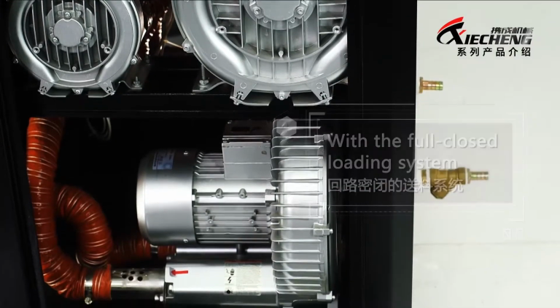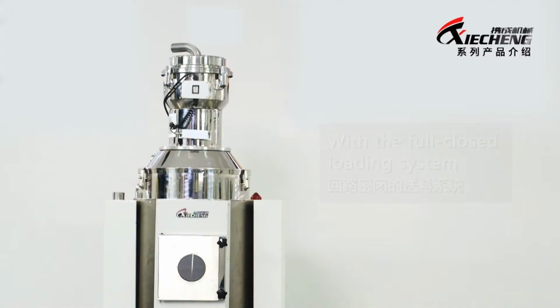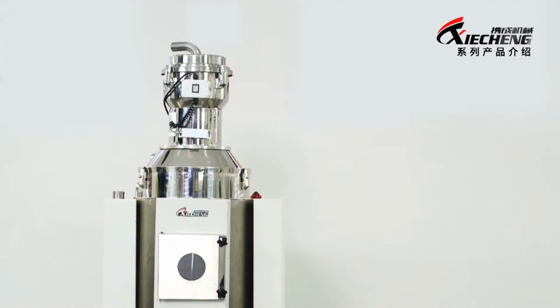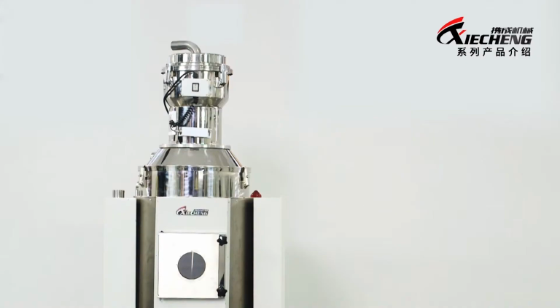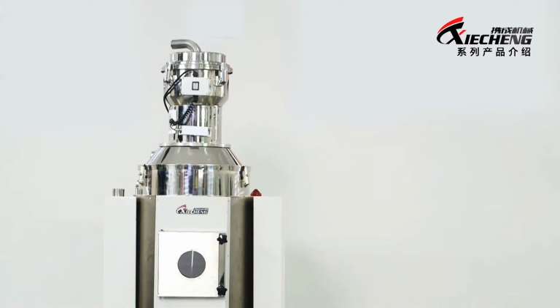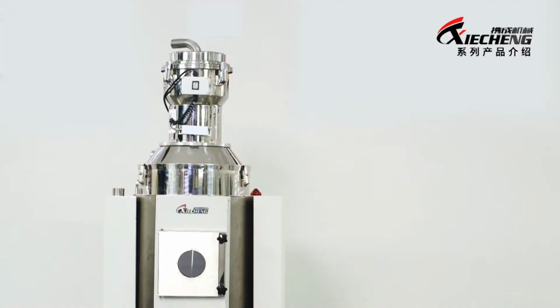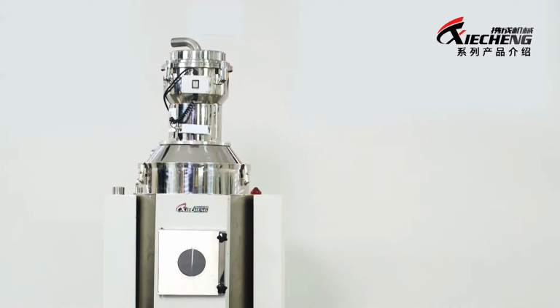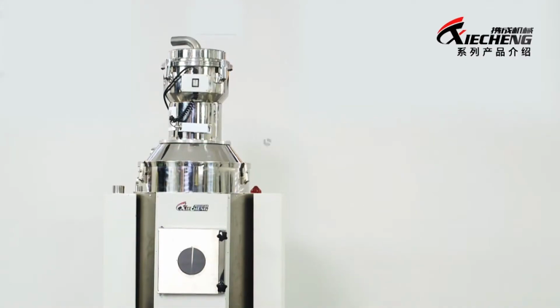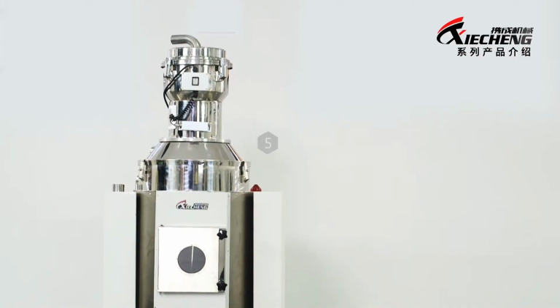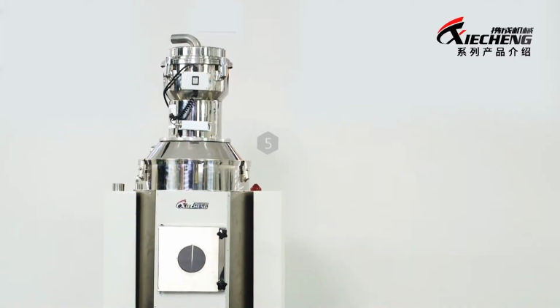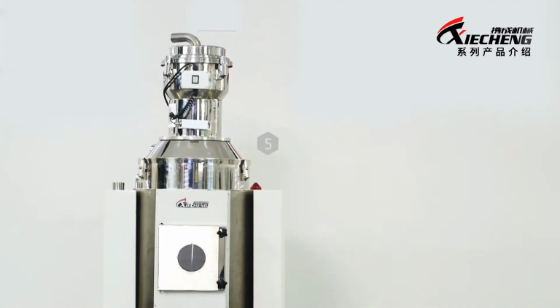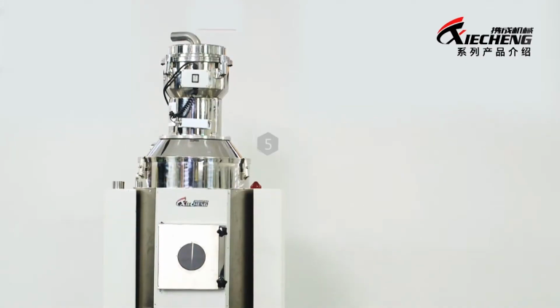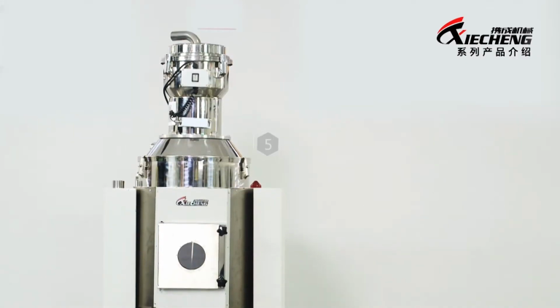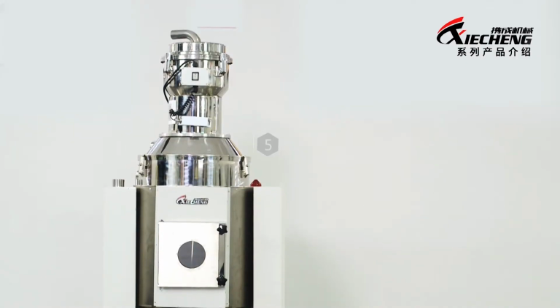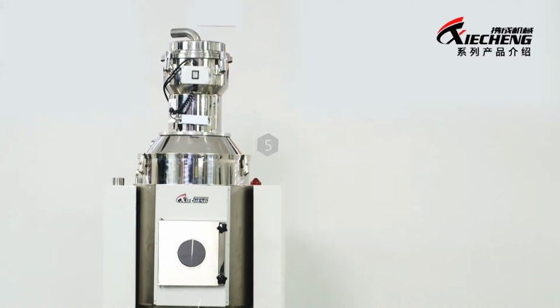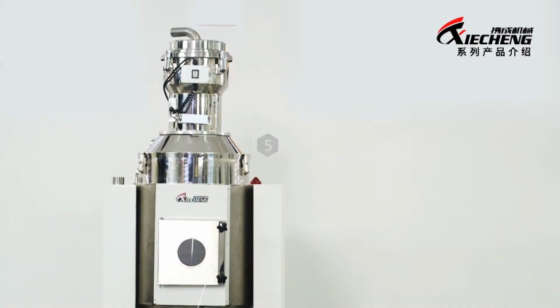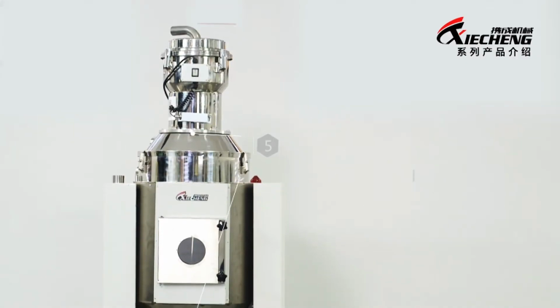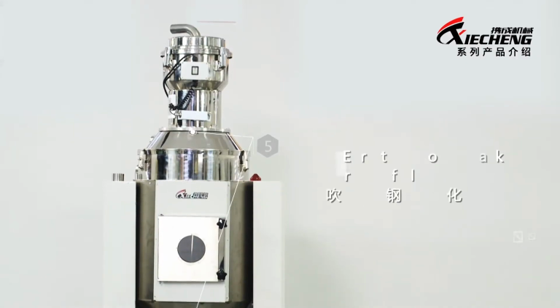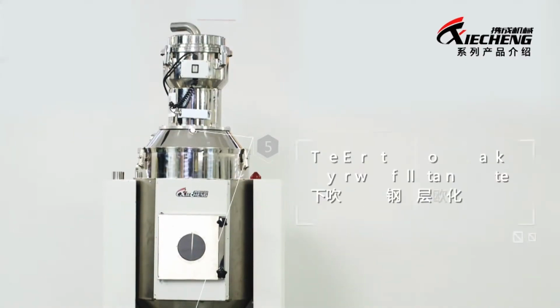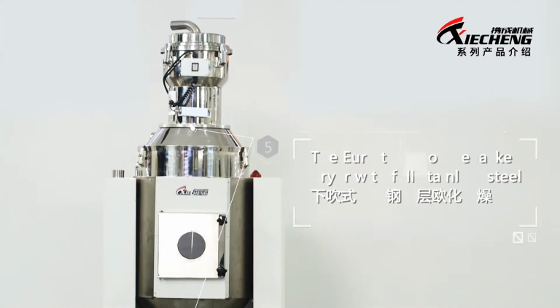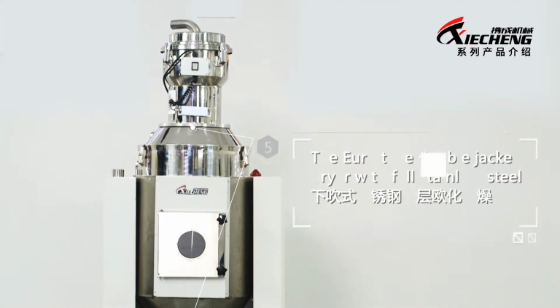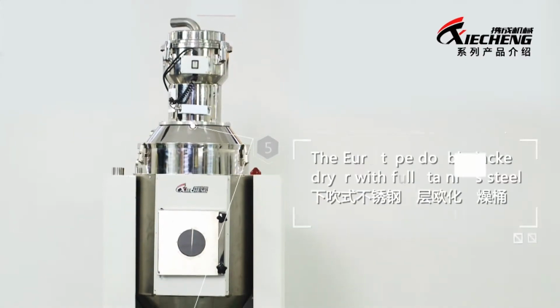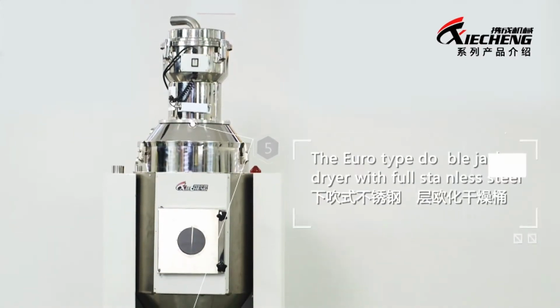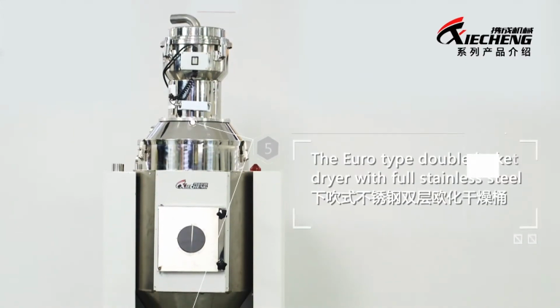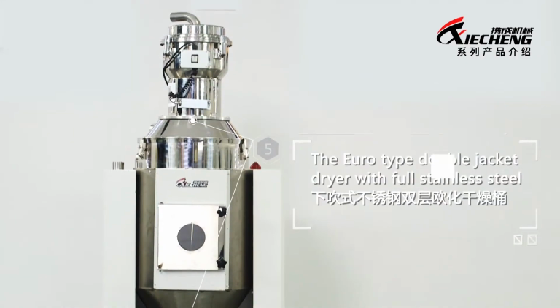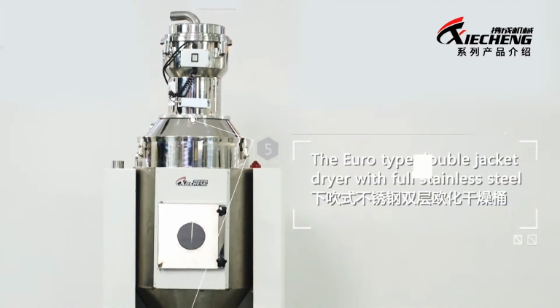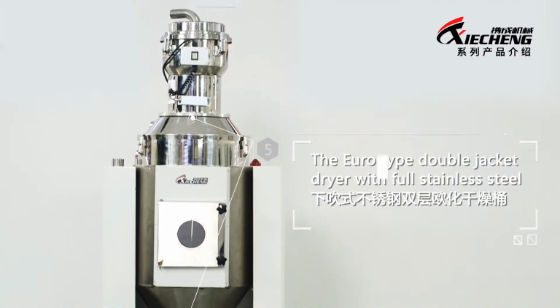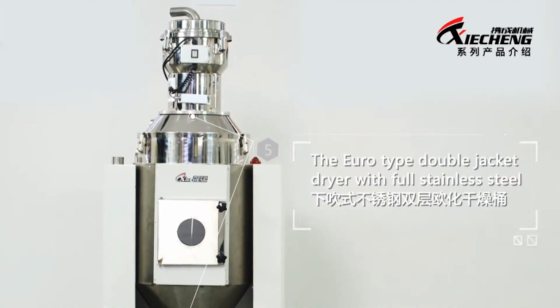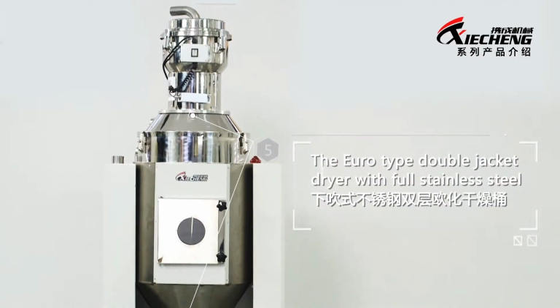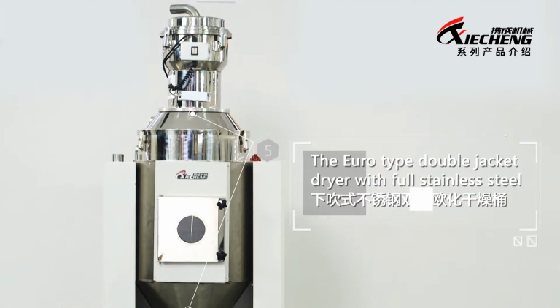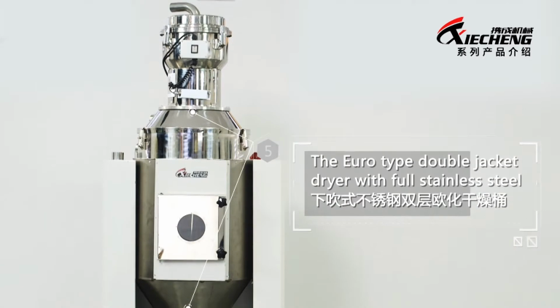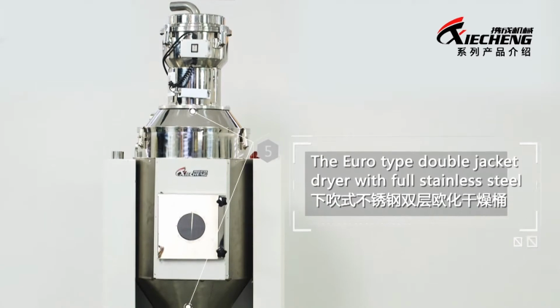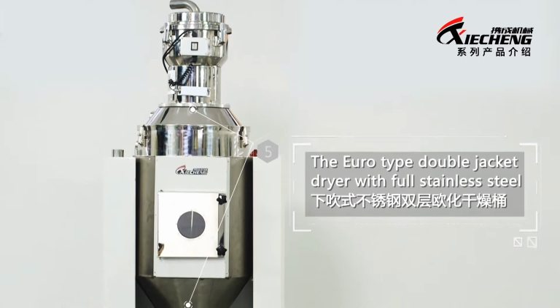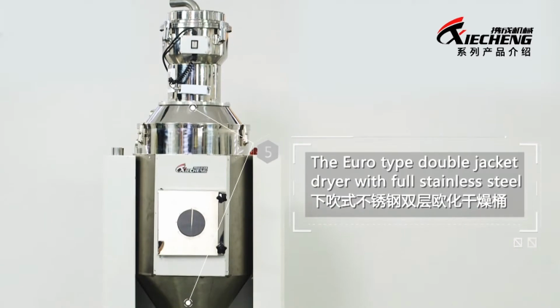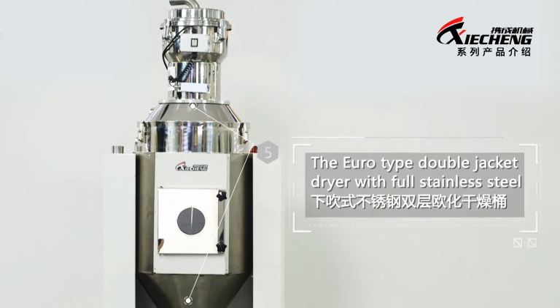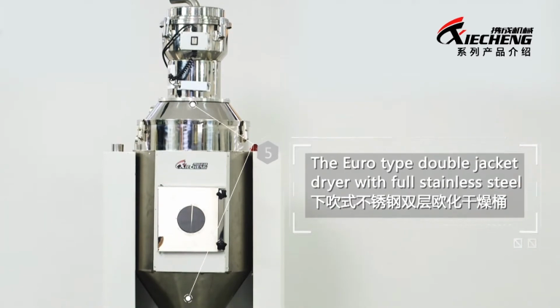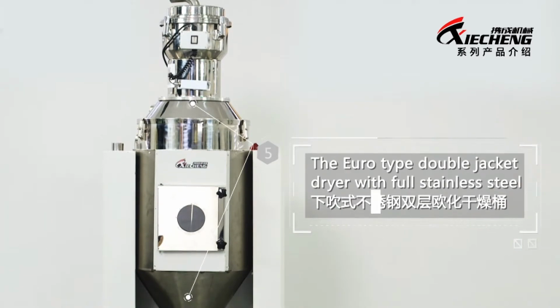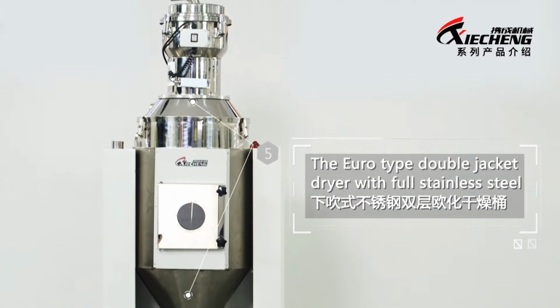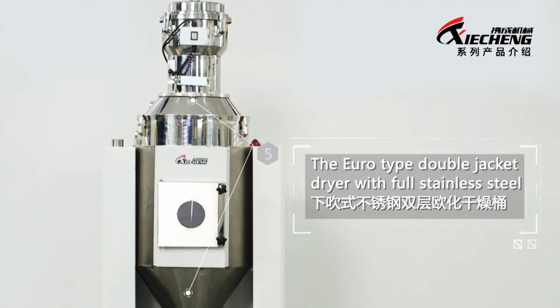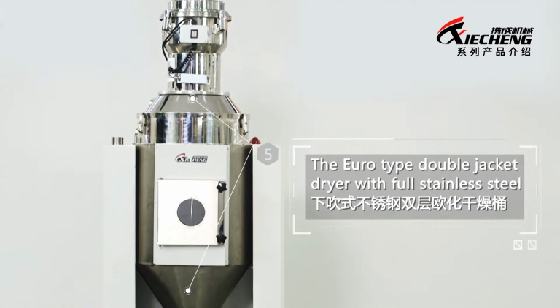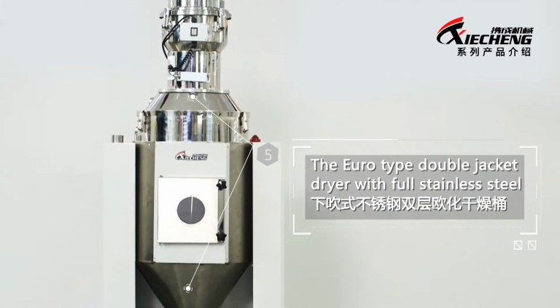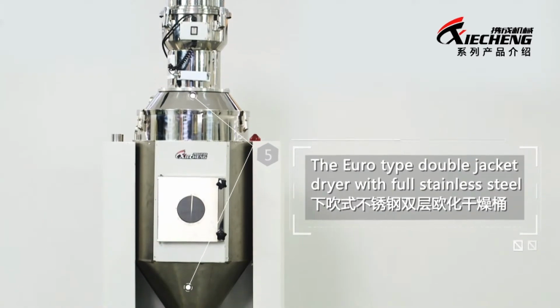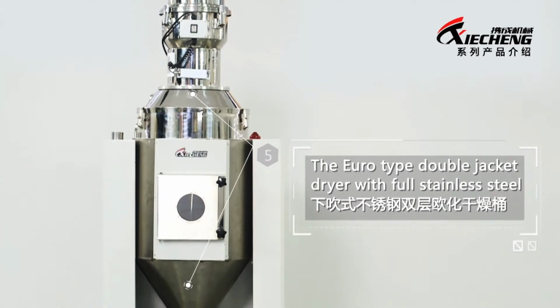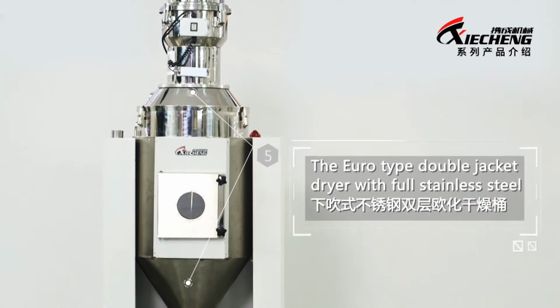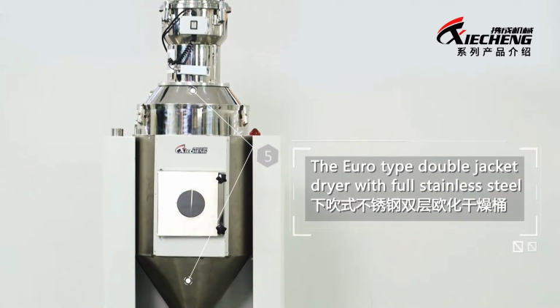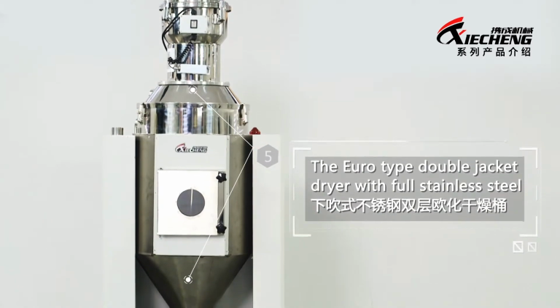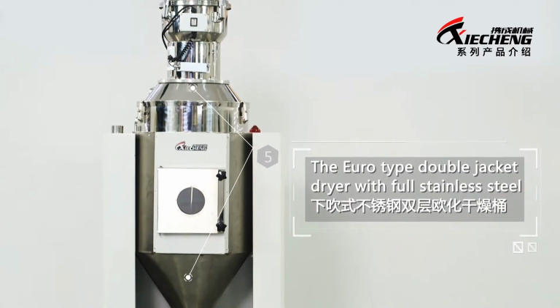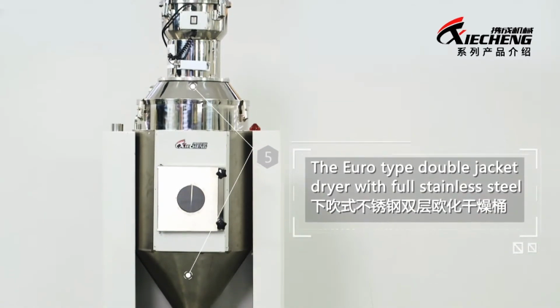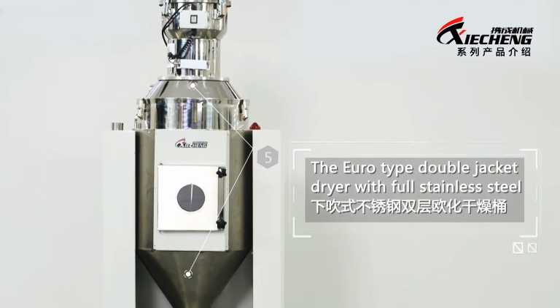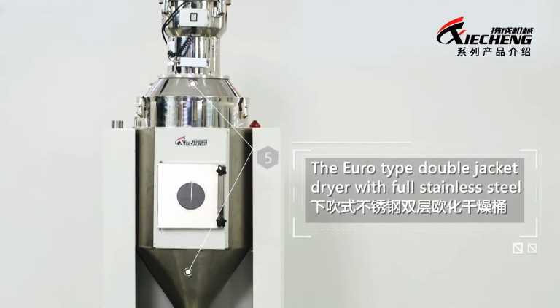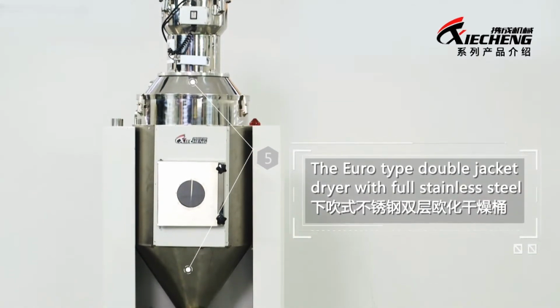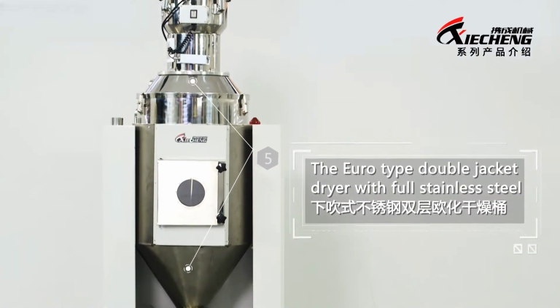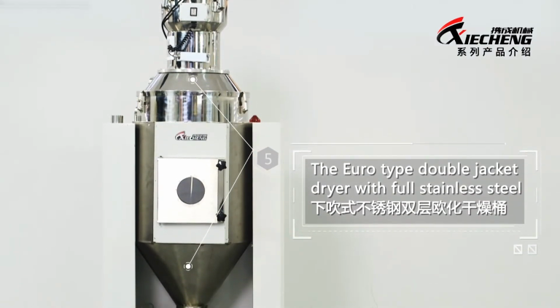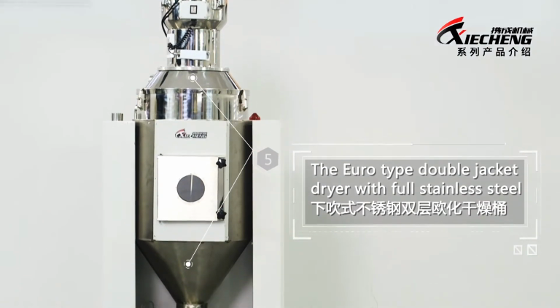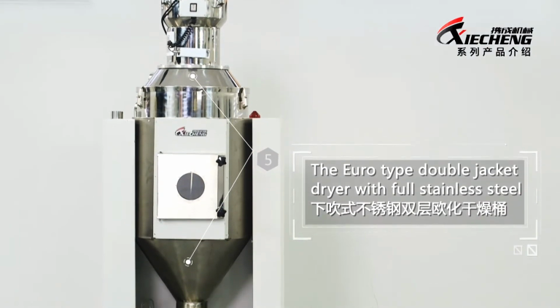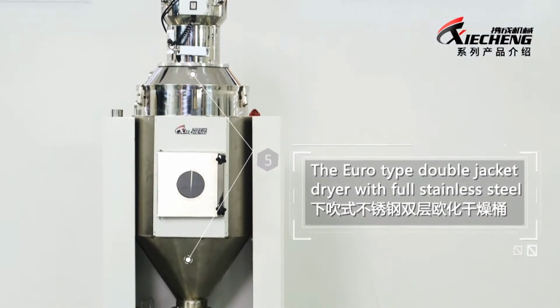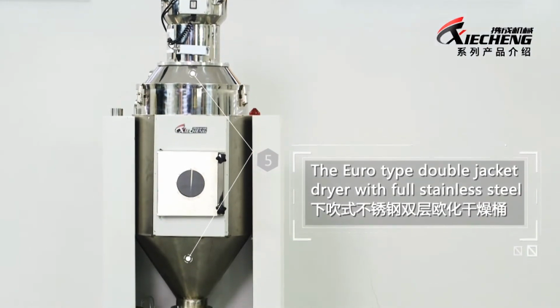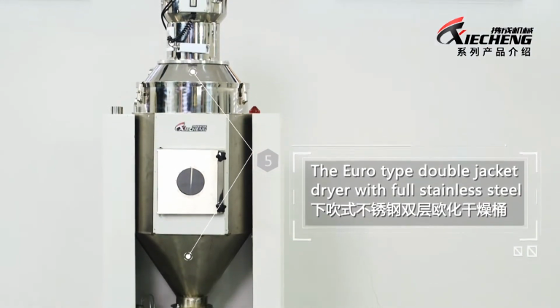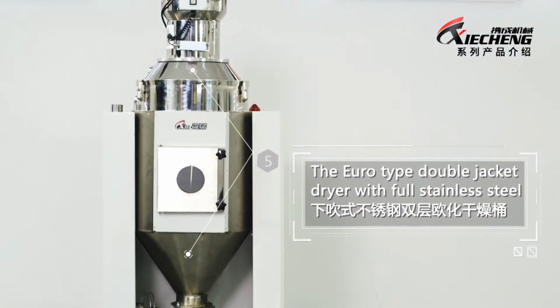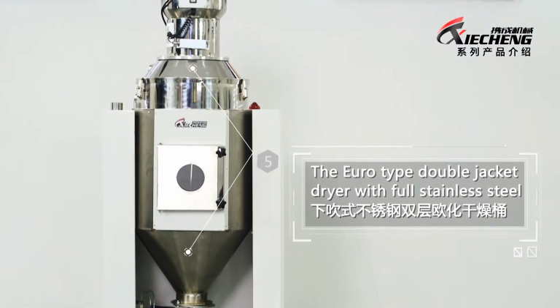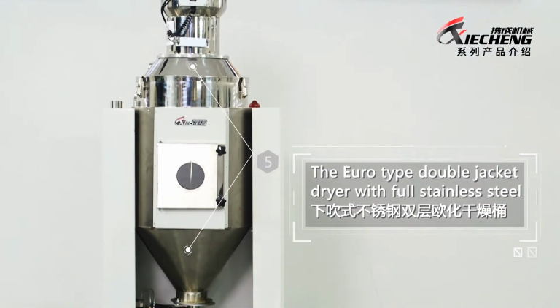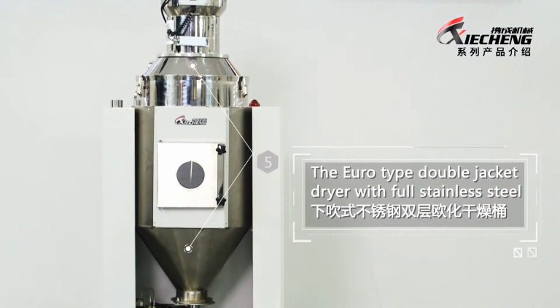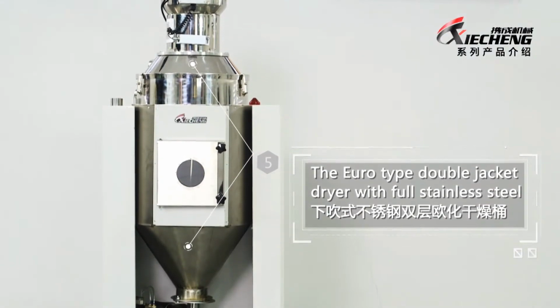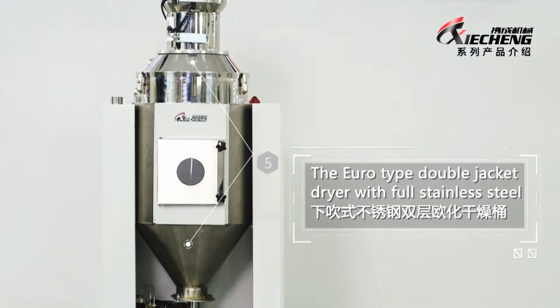5. The Euro-type double-jacket dryer with full stainless steel greatly reduces the energy consumption.